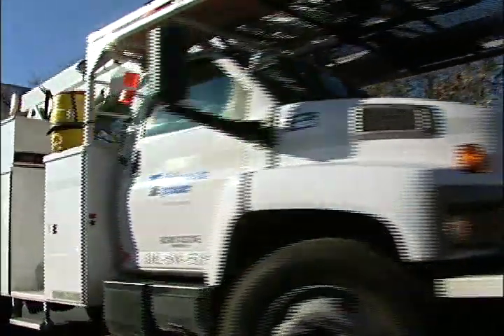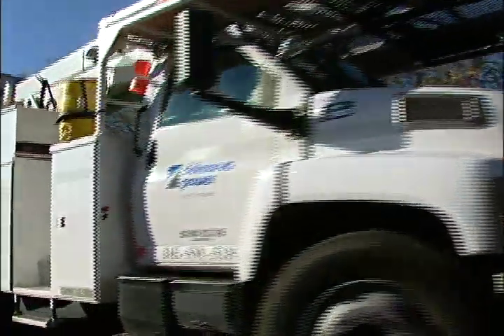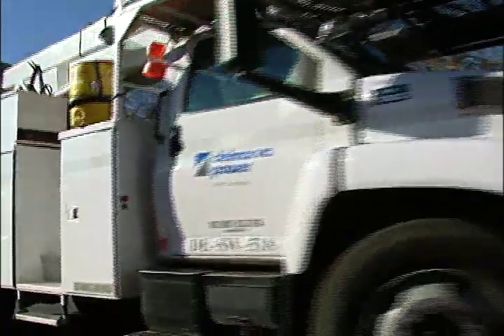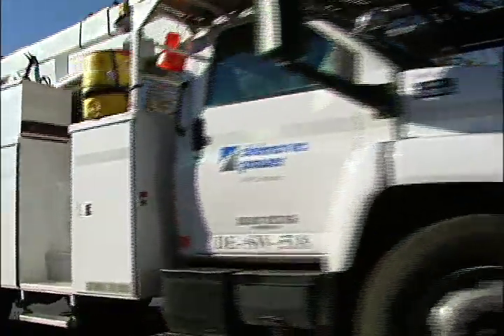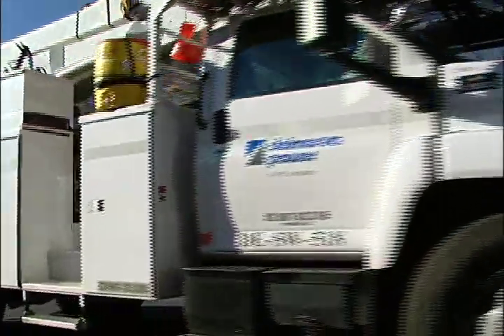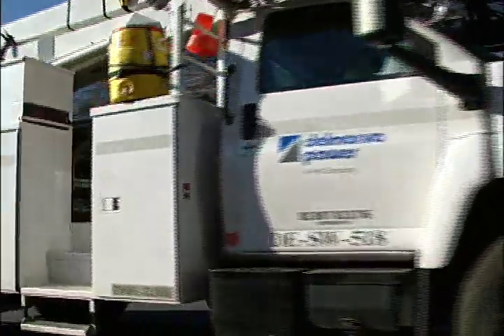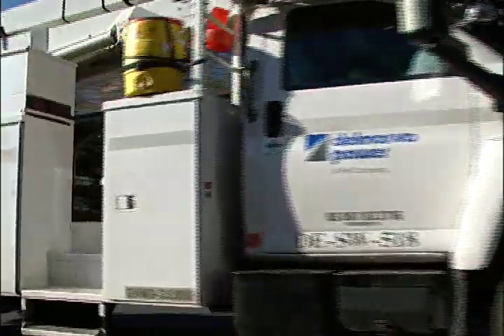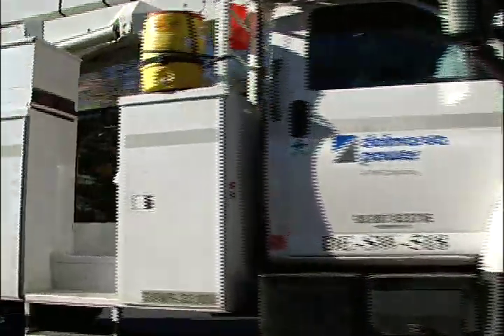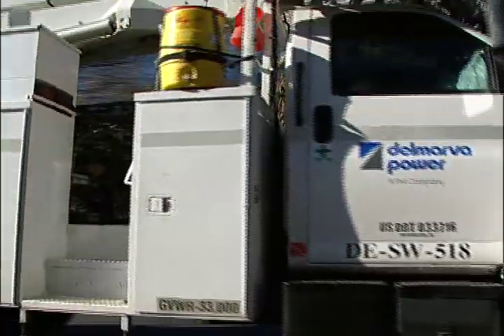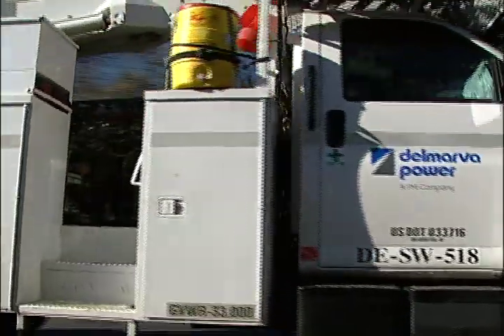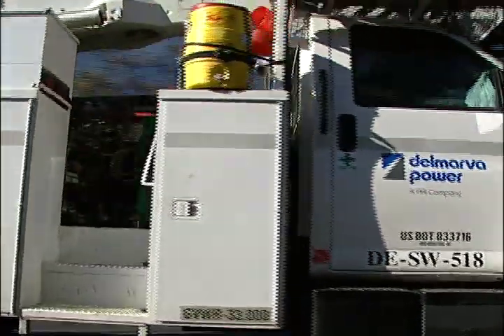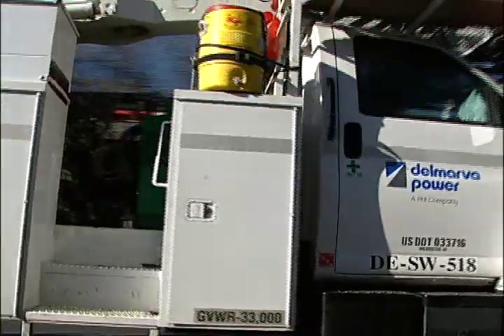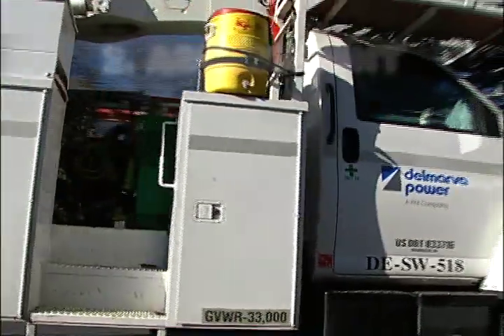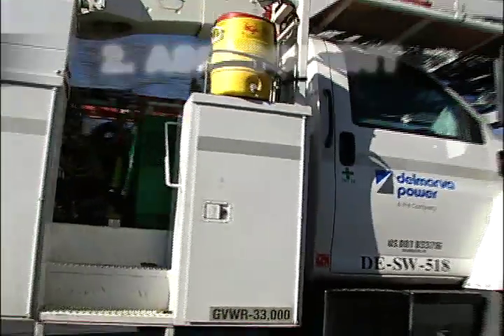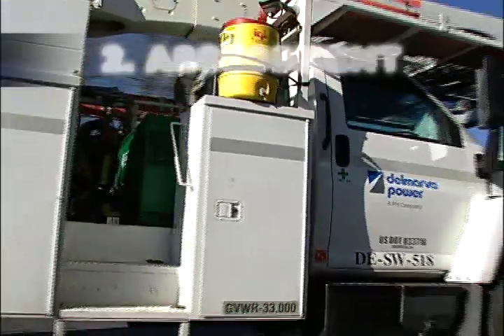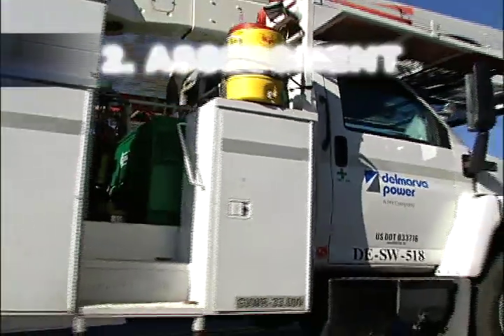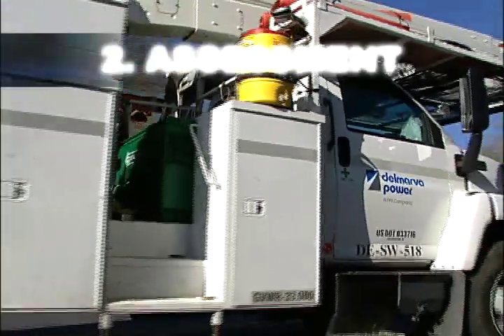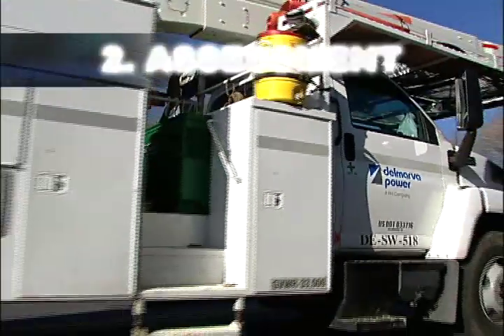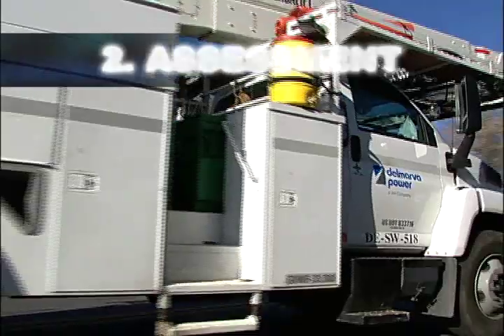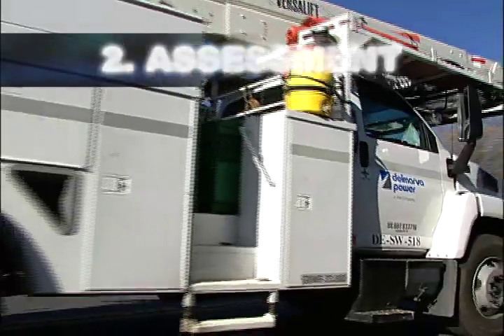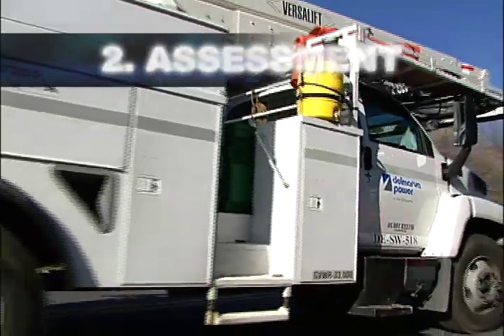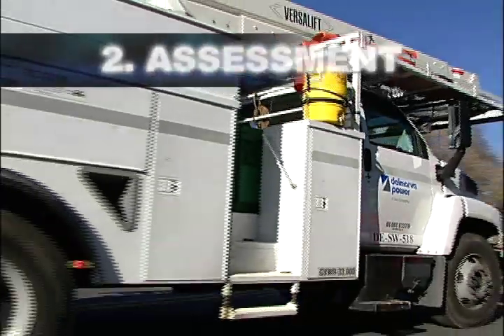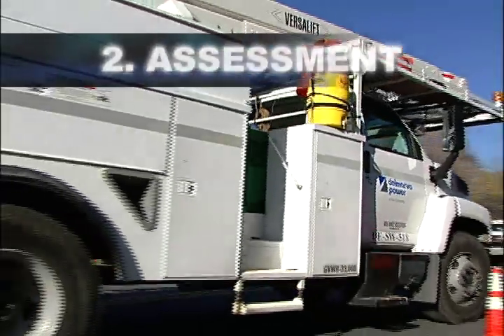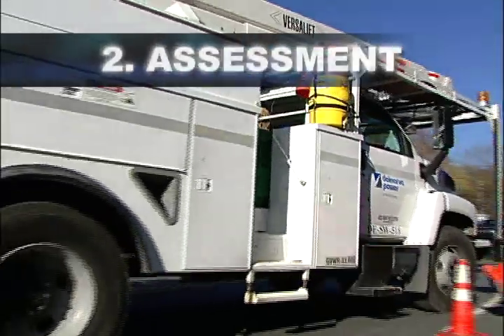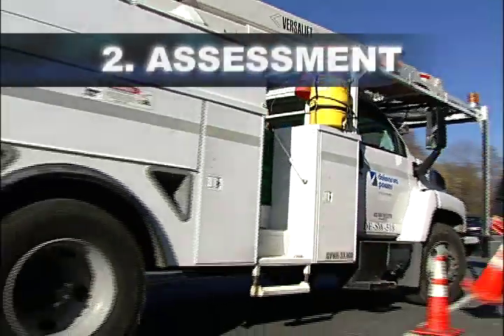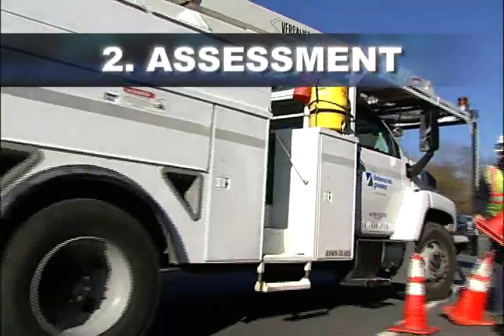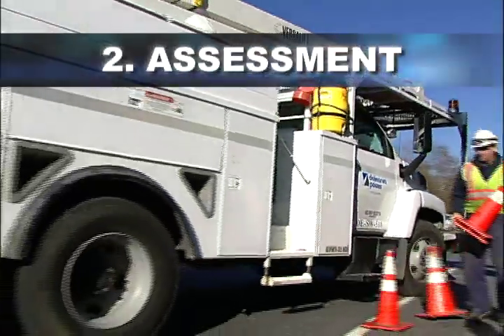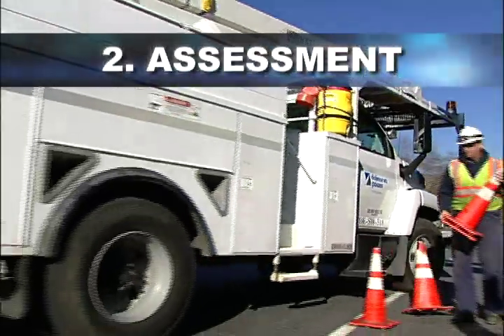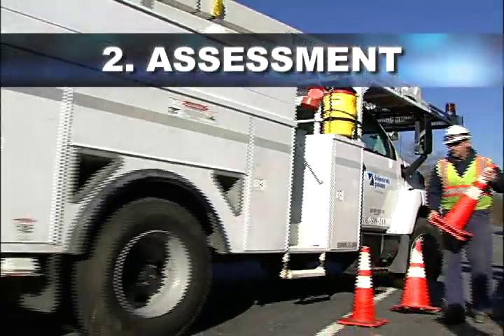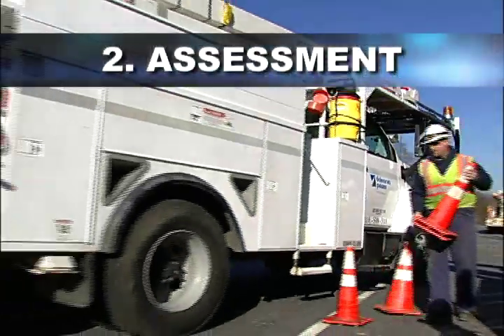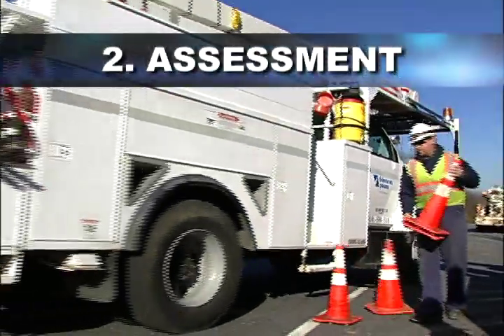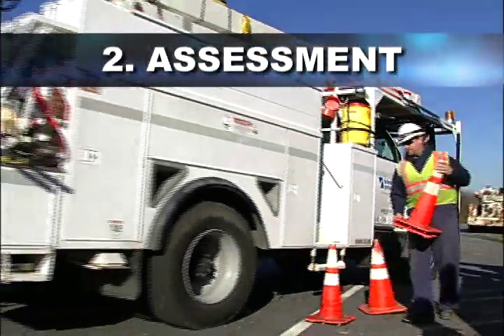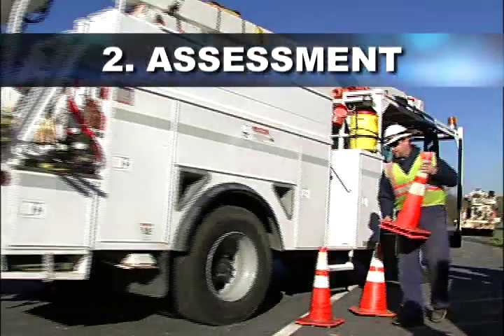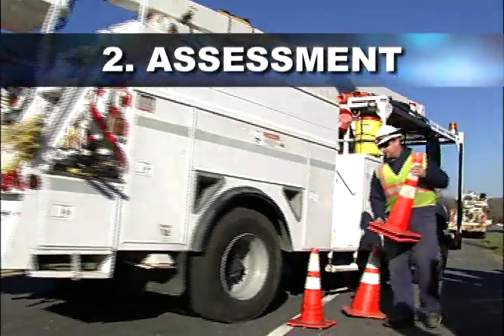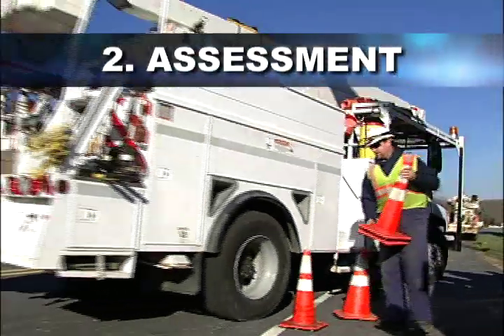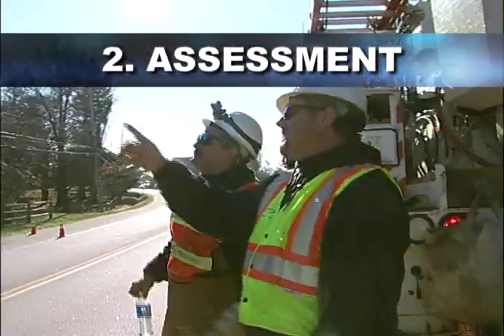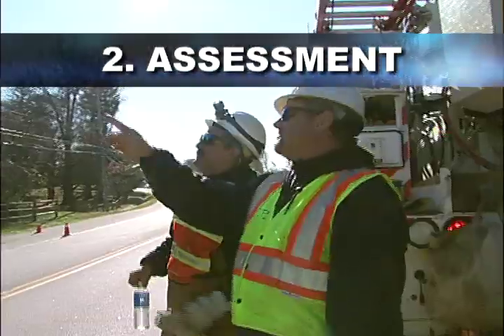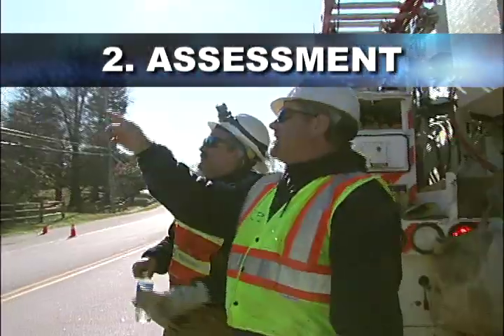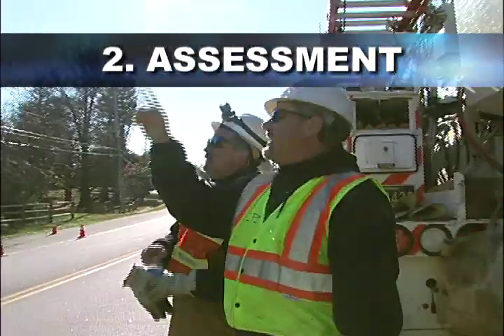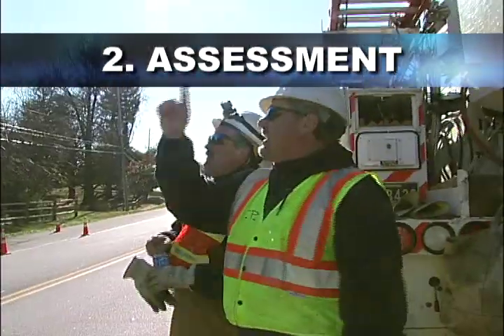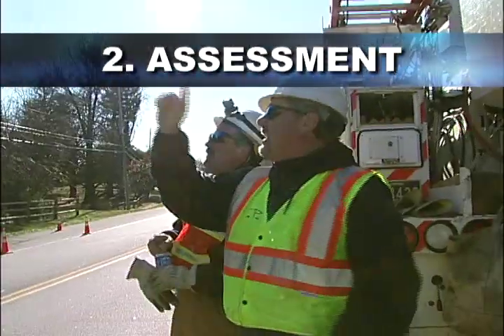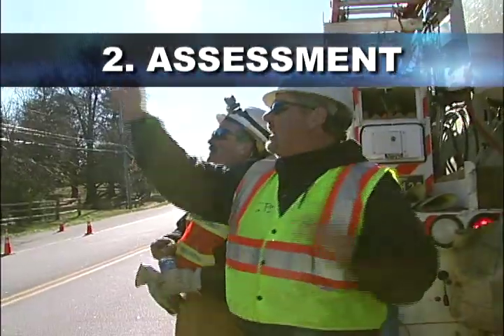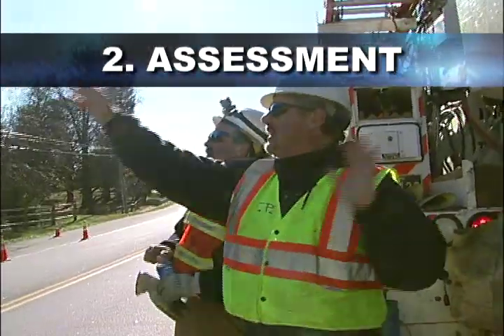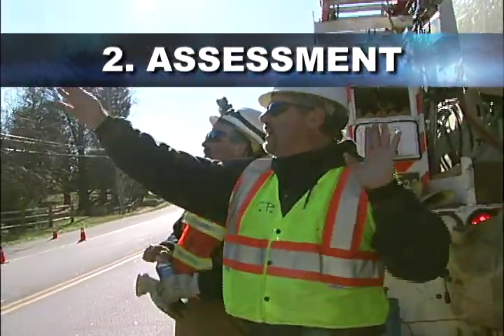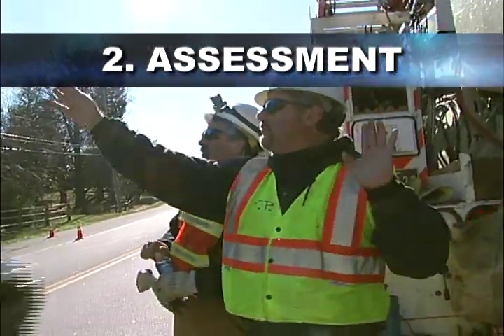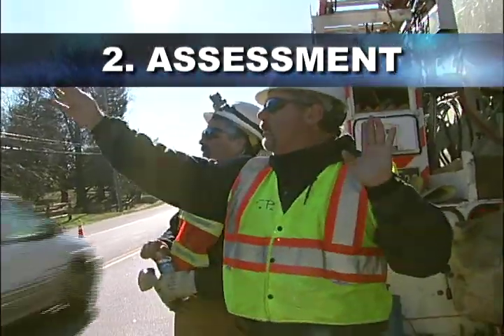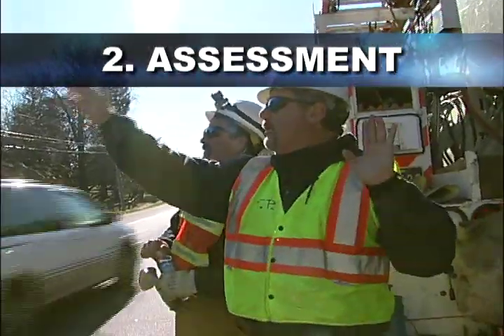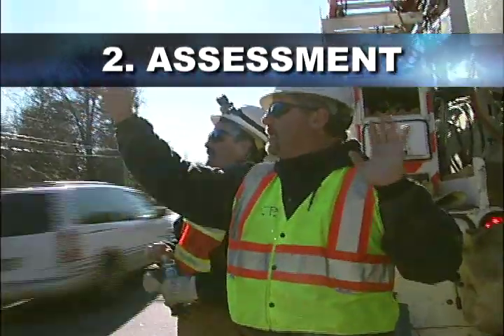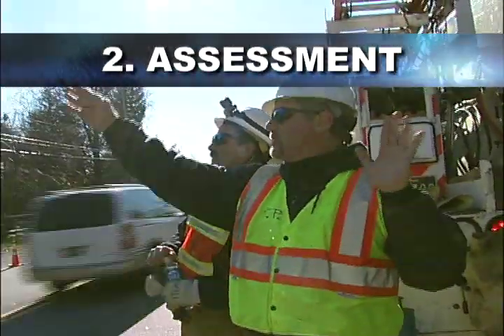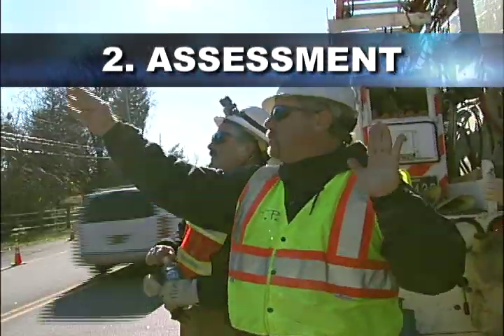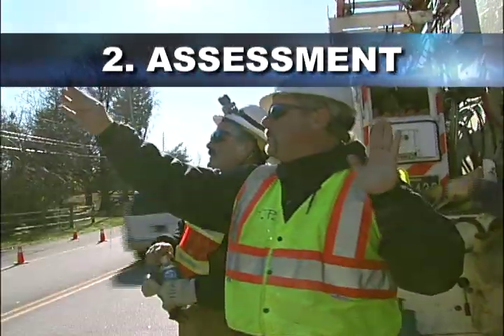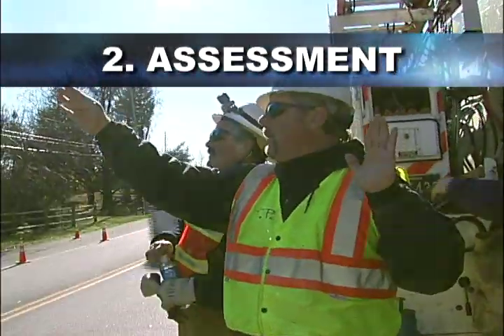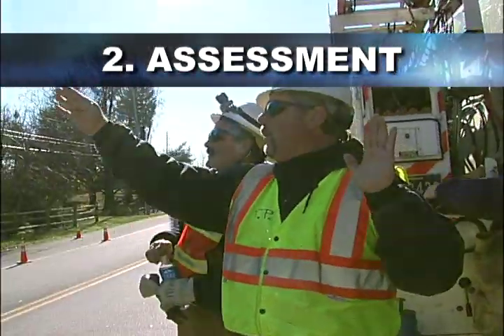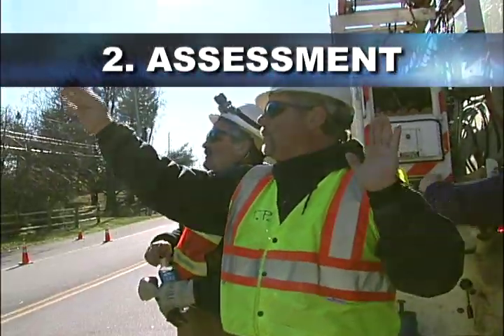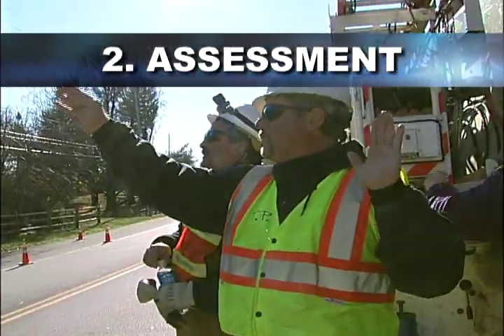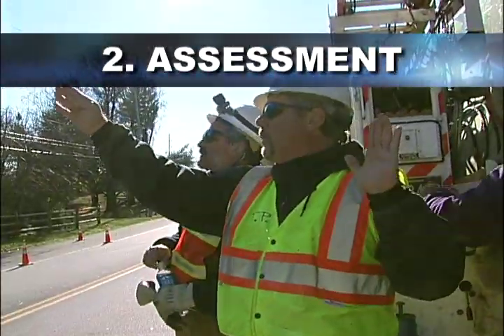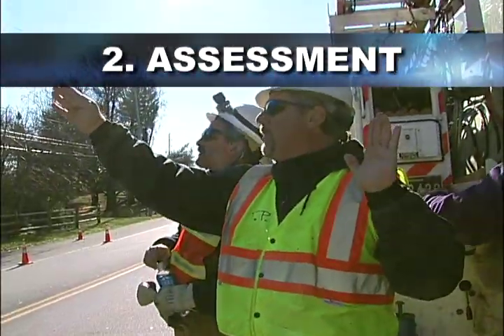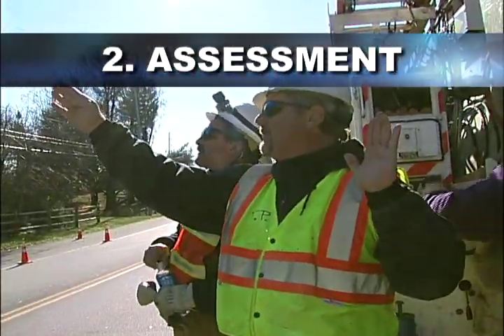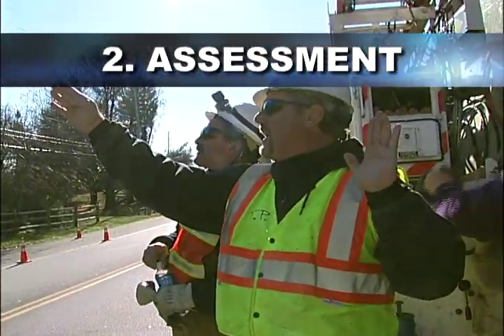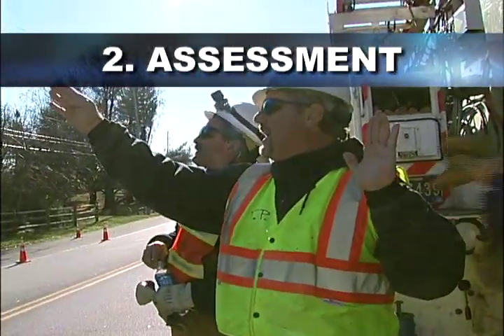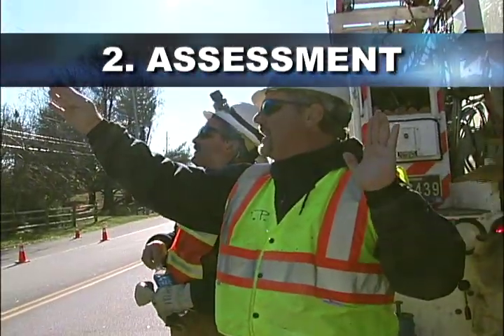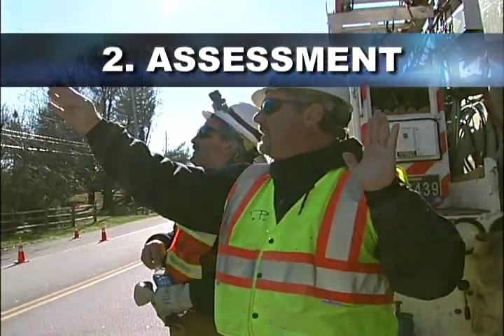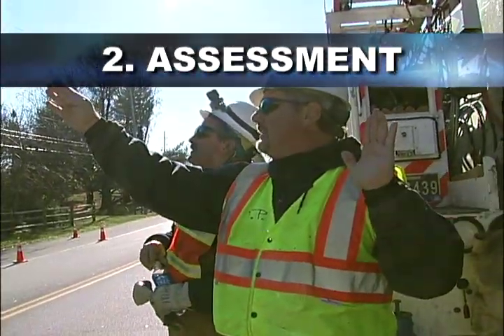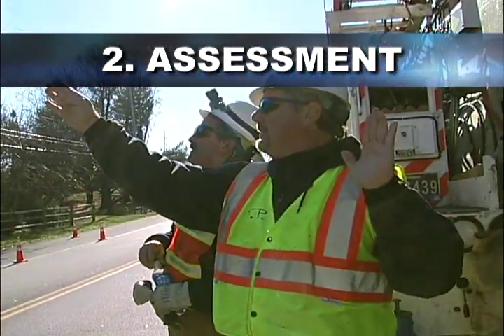Once the storm has subsided, the assessment phase begins. Crews head out to gather information by surveying the damage.